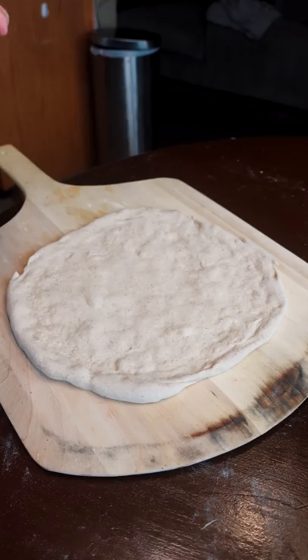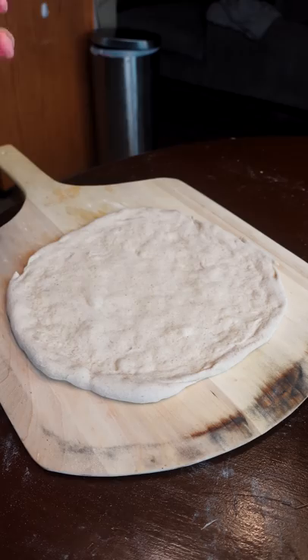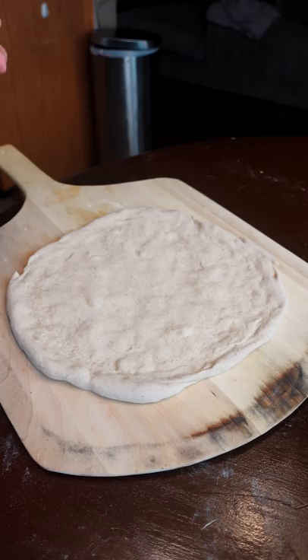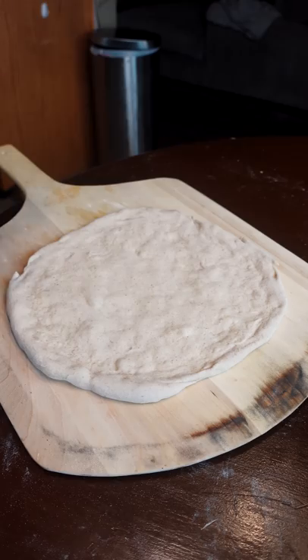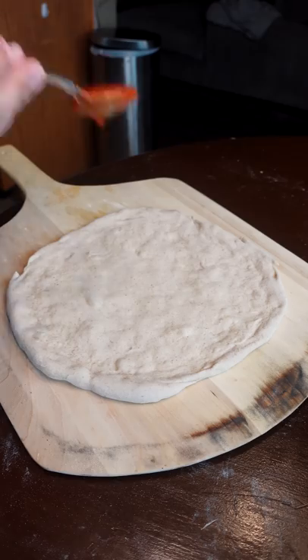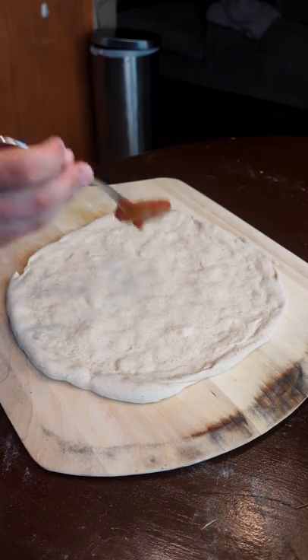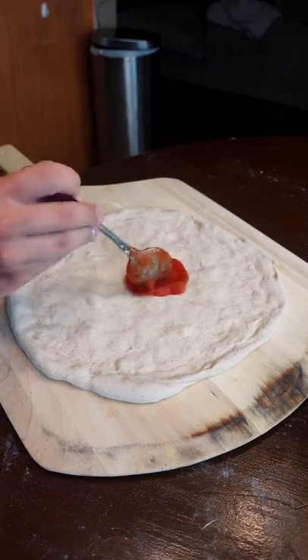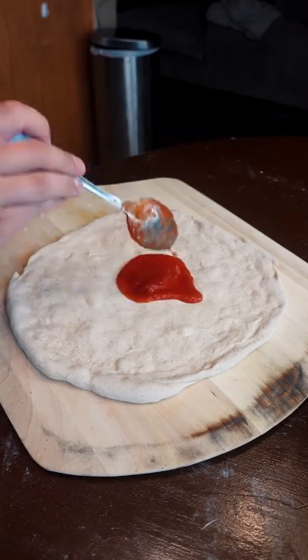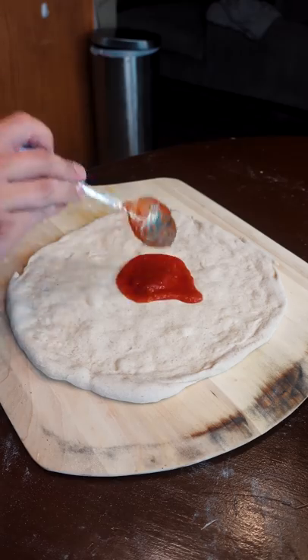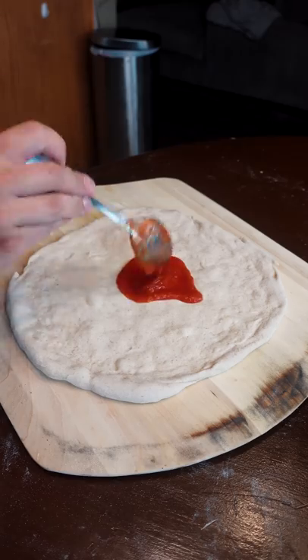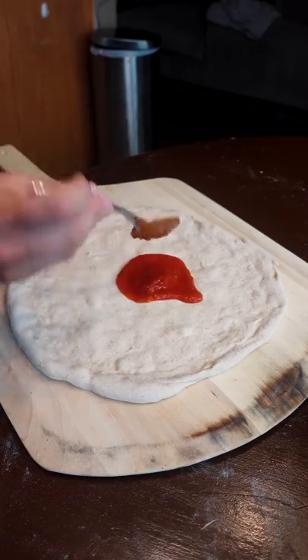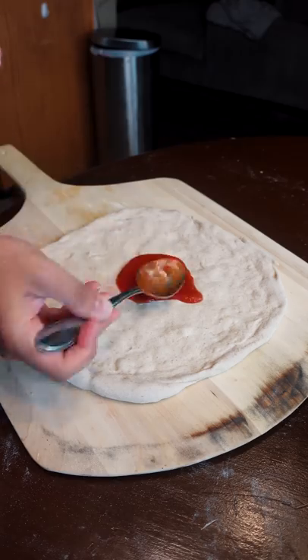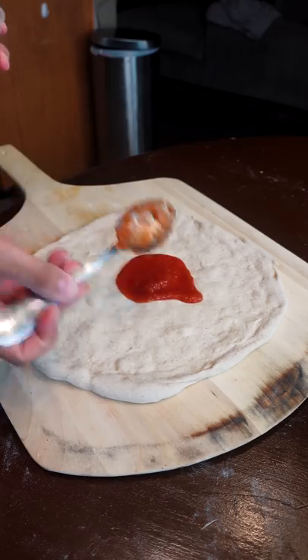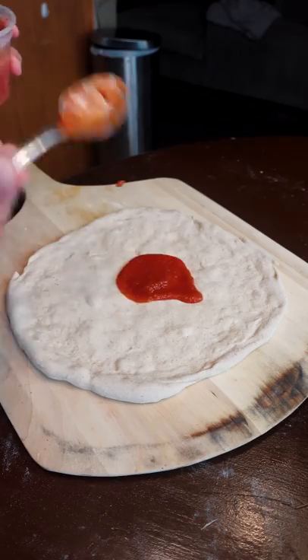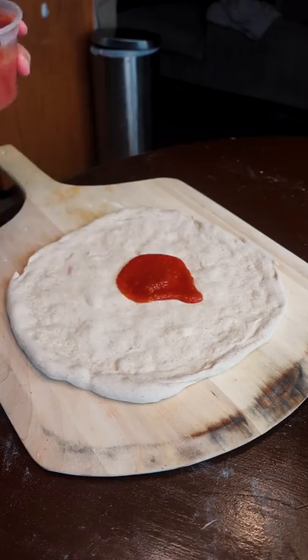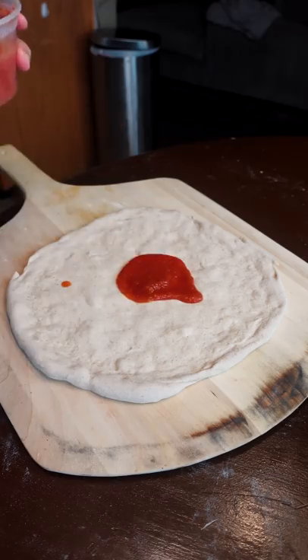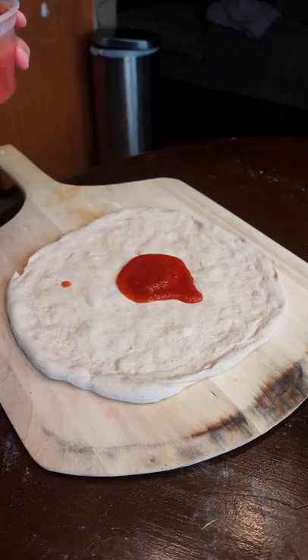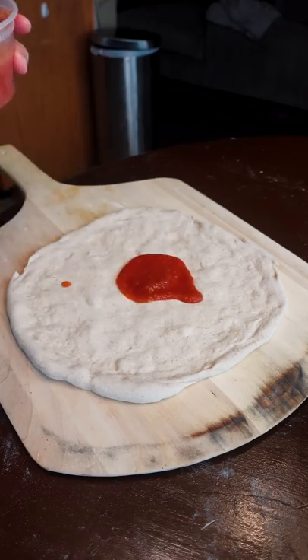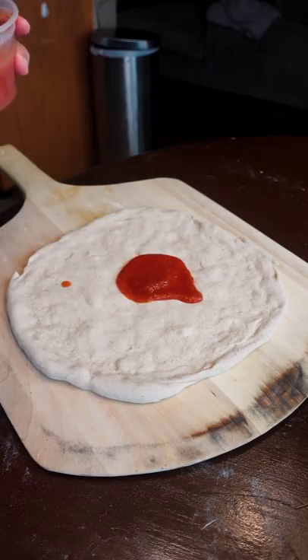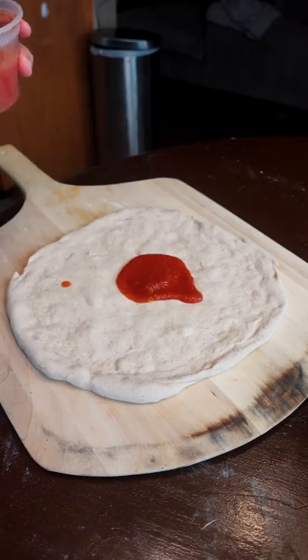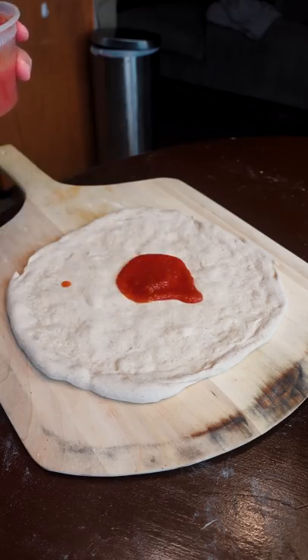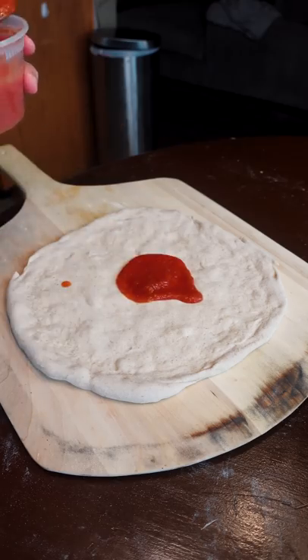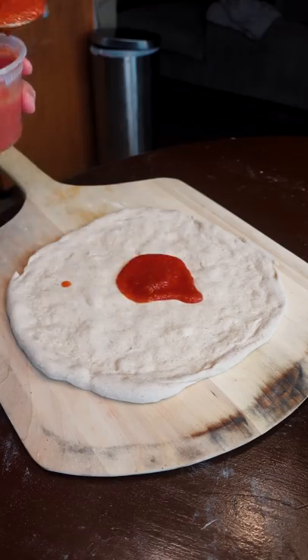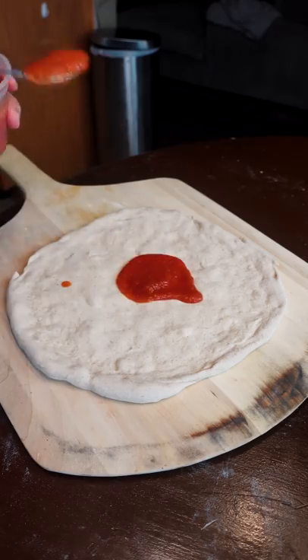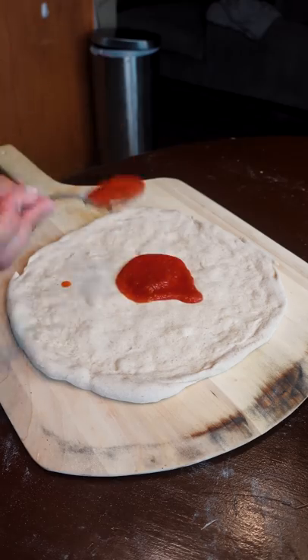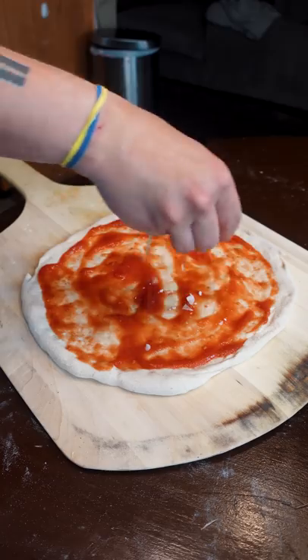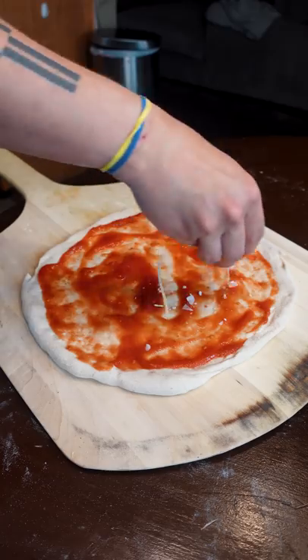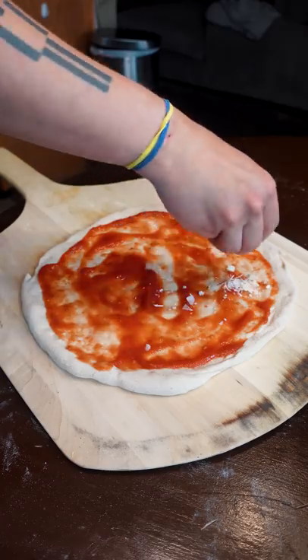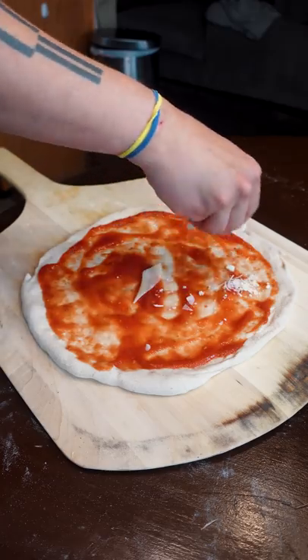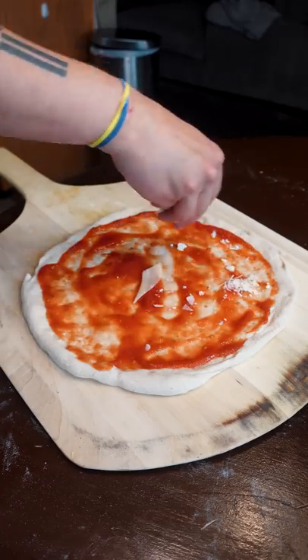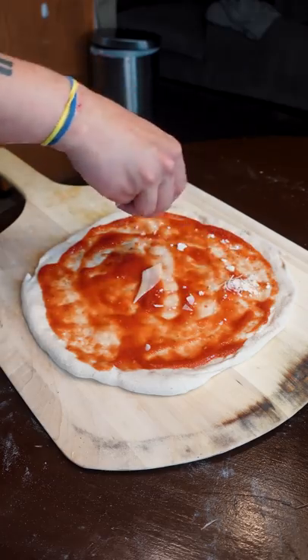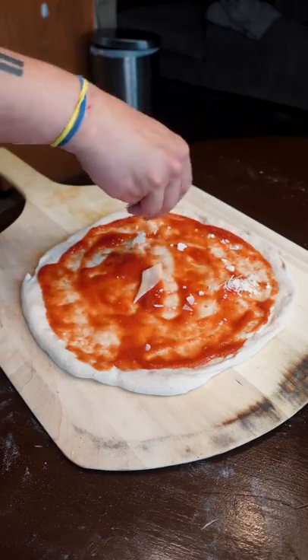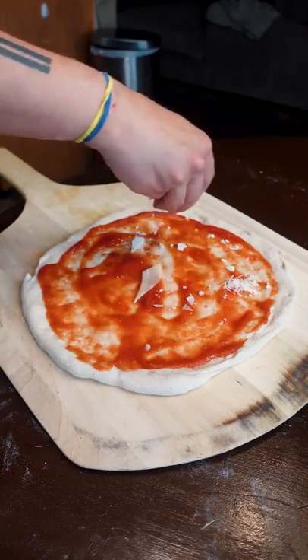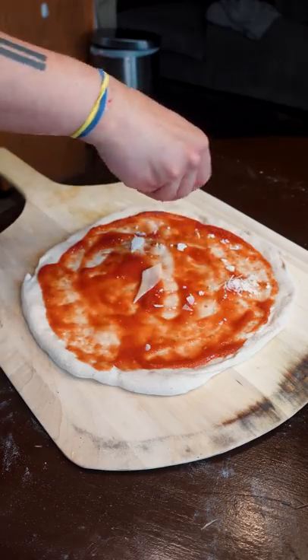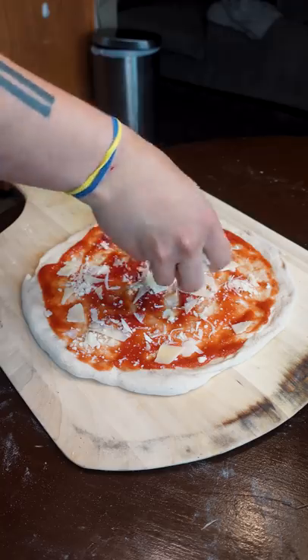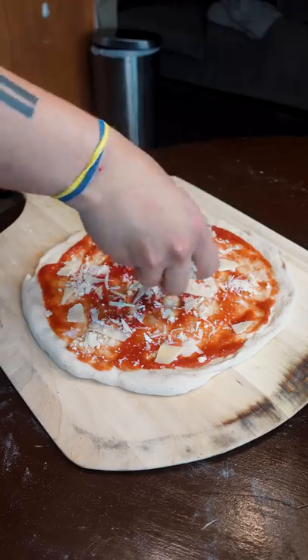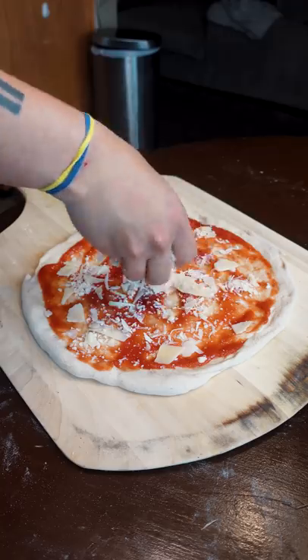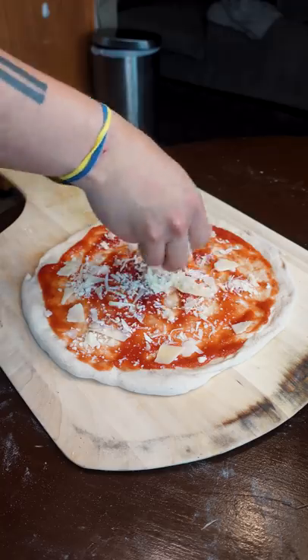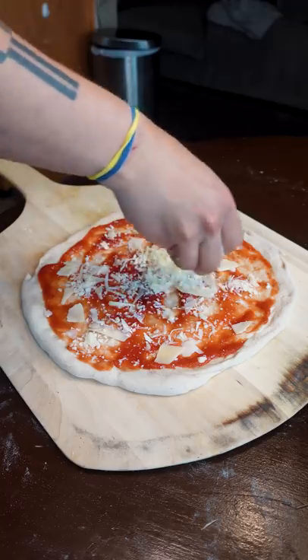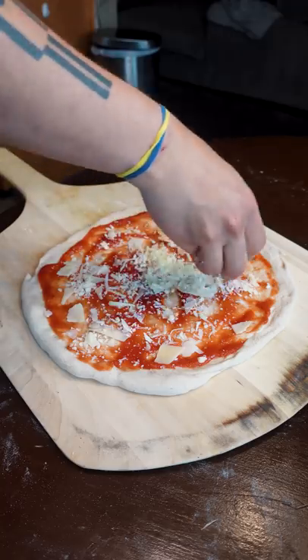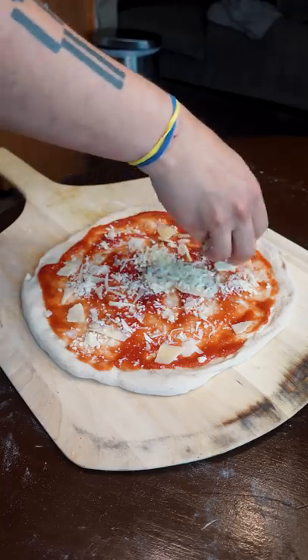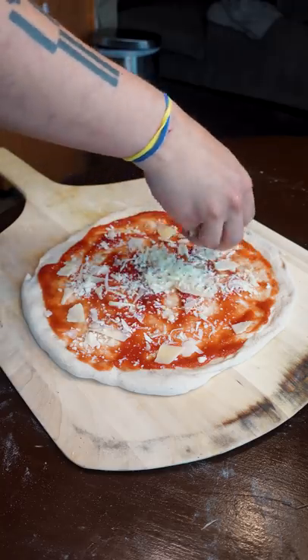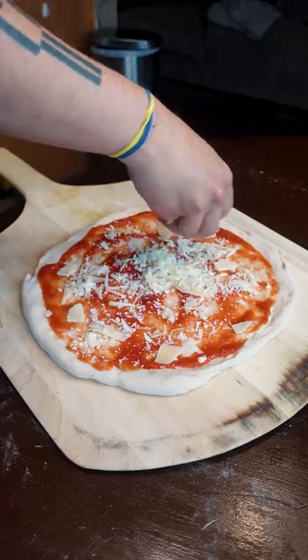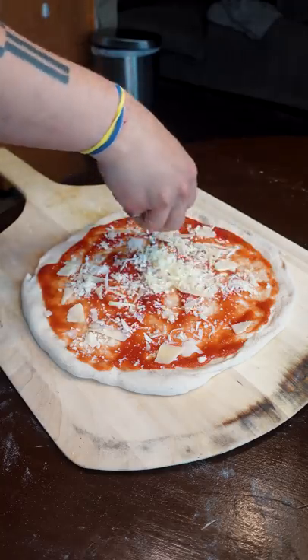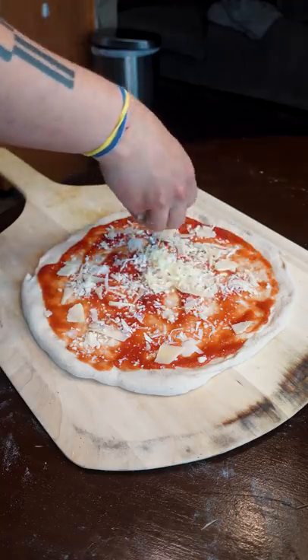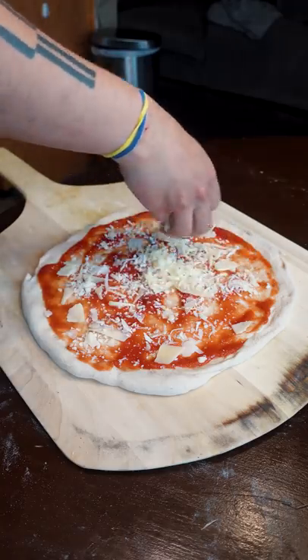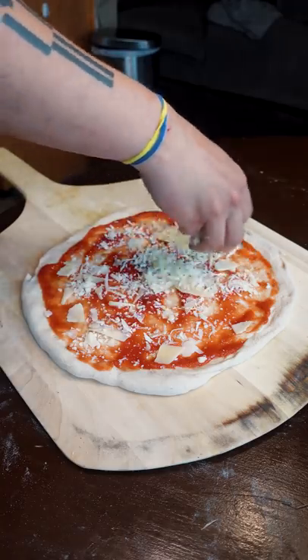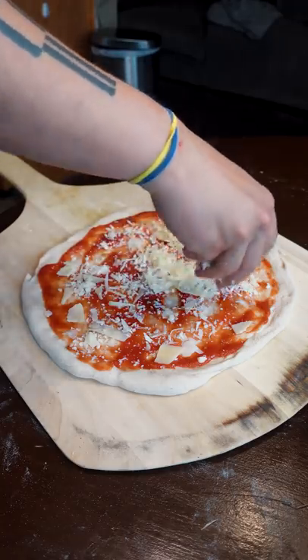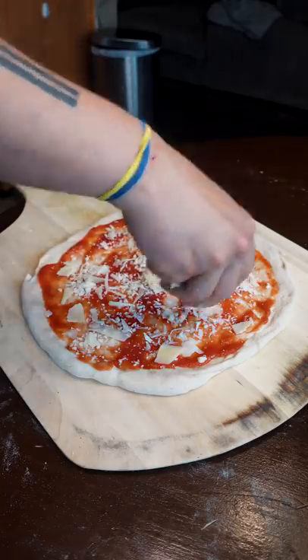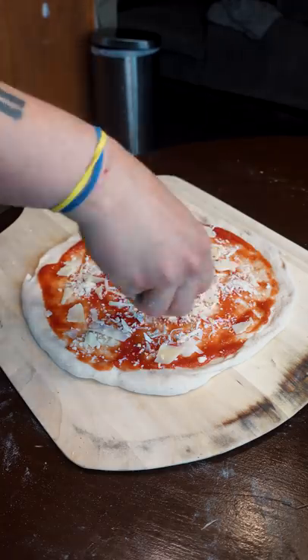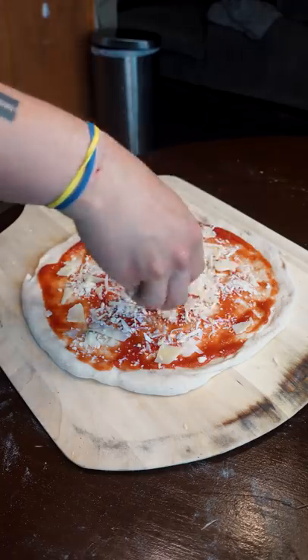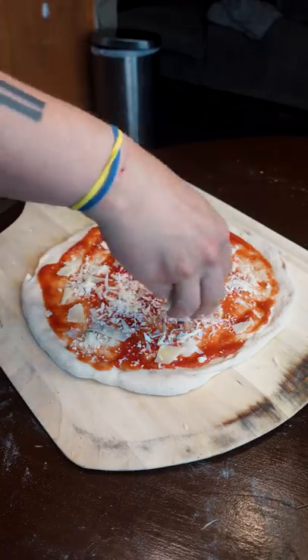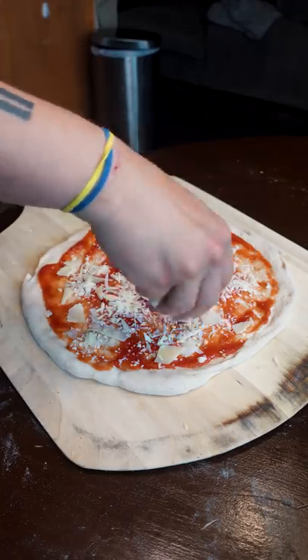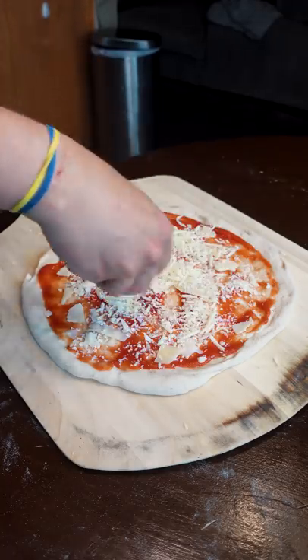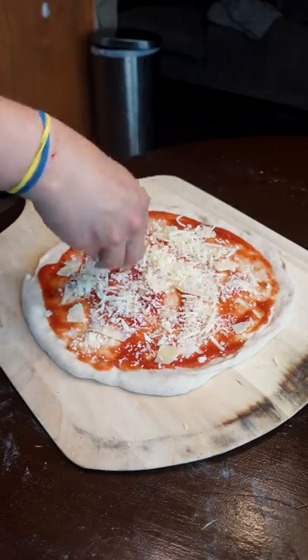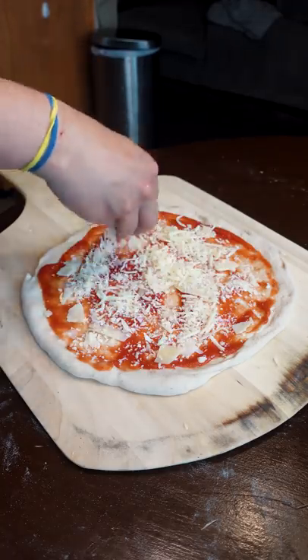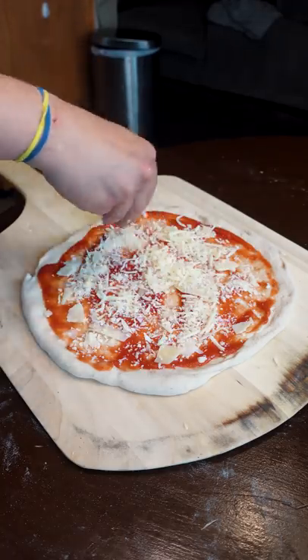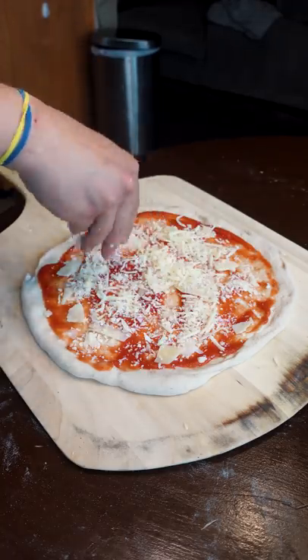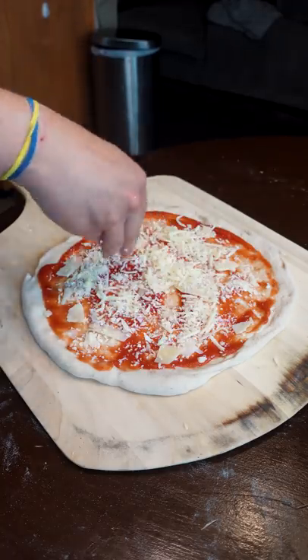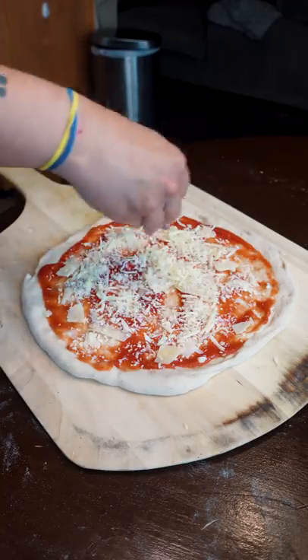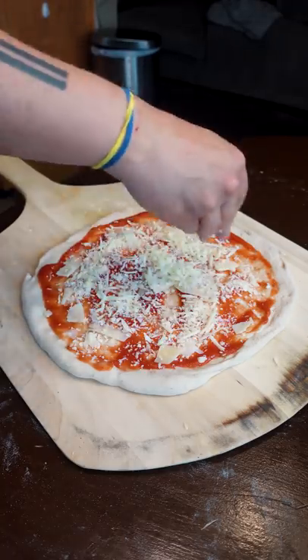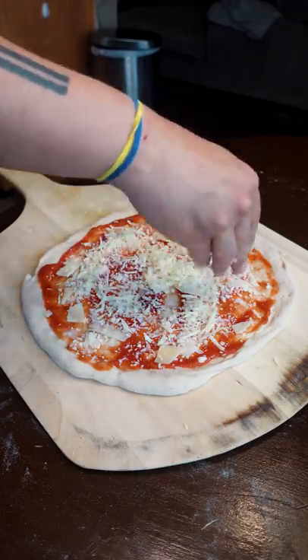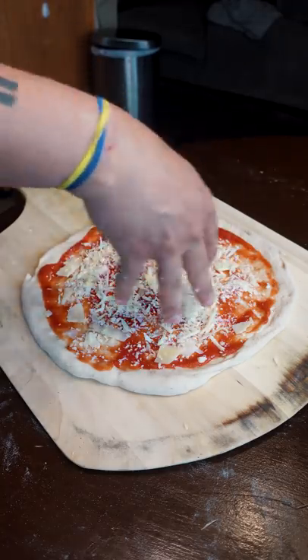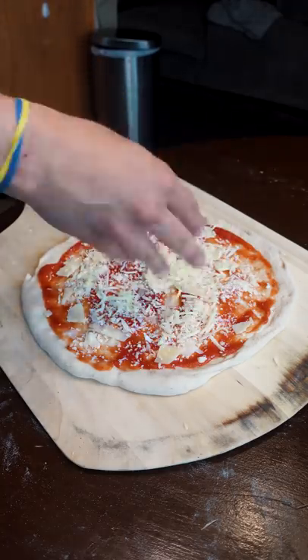Gonna hit it with that young sauce first. Parmesan, some mozzarella before we cake on that pepperoni.